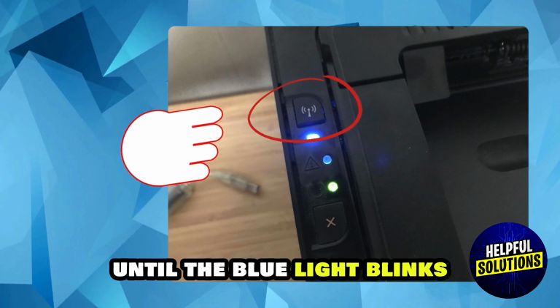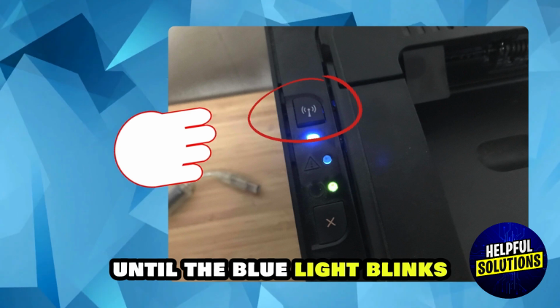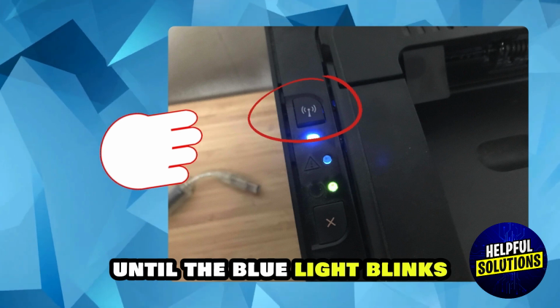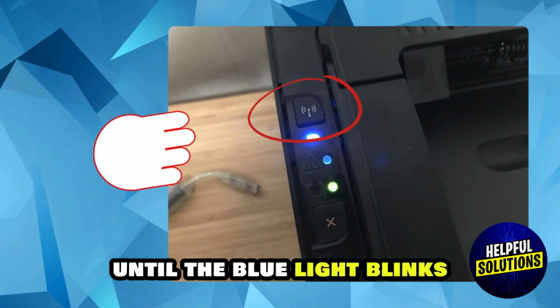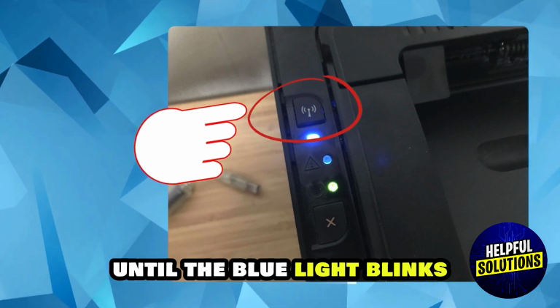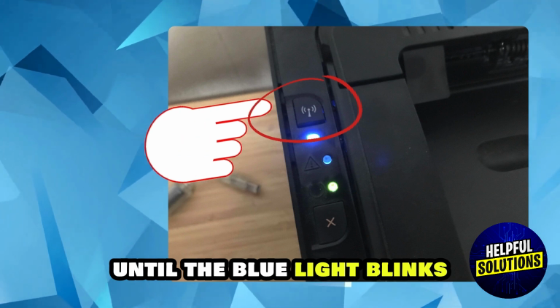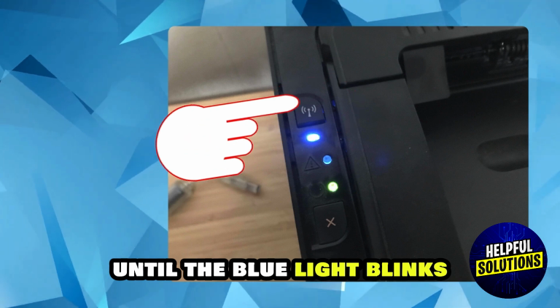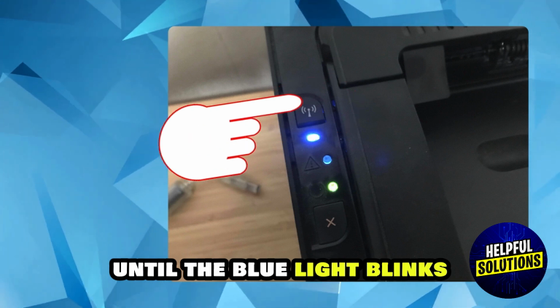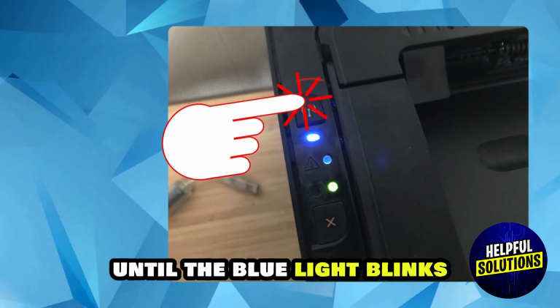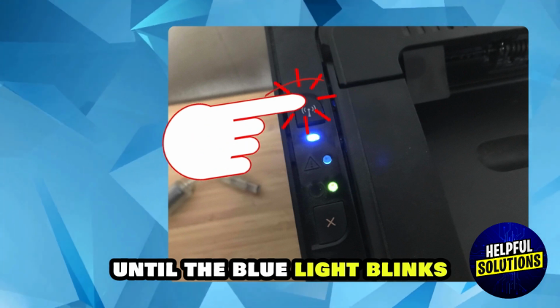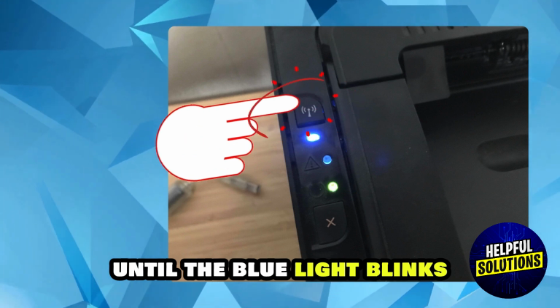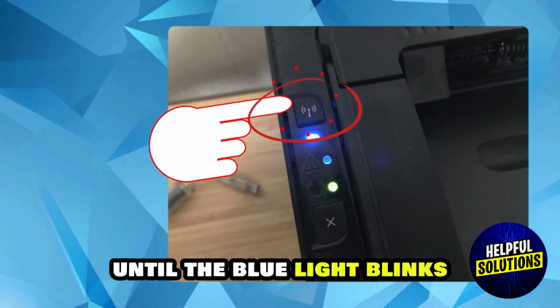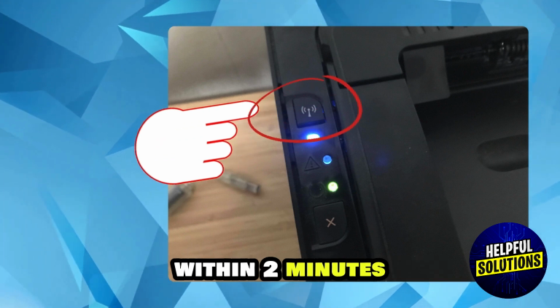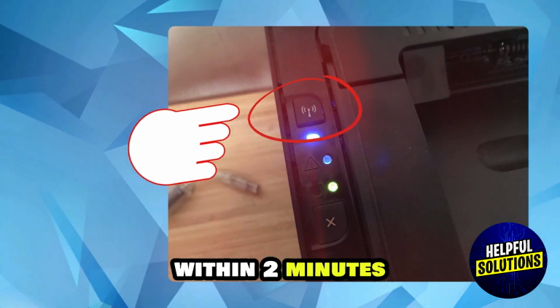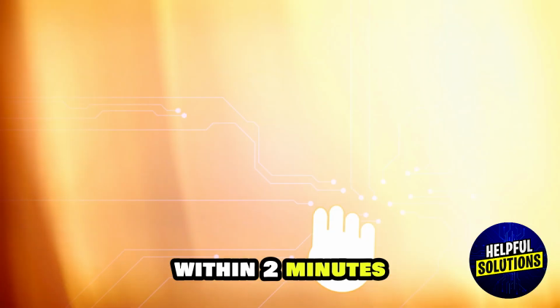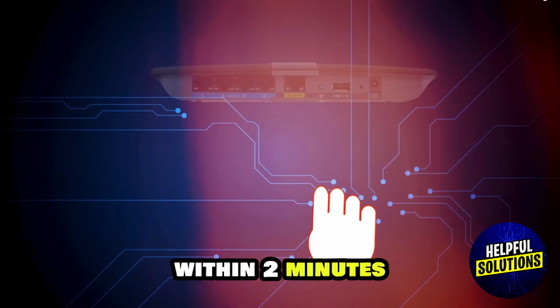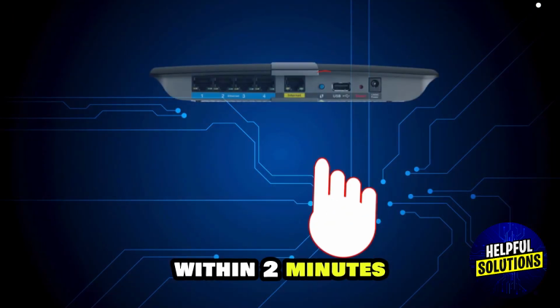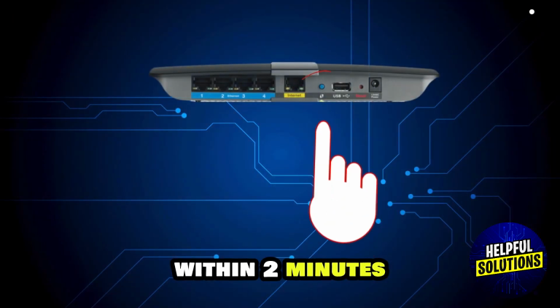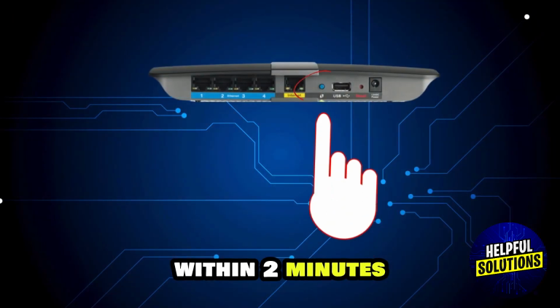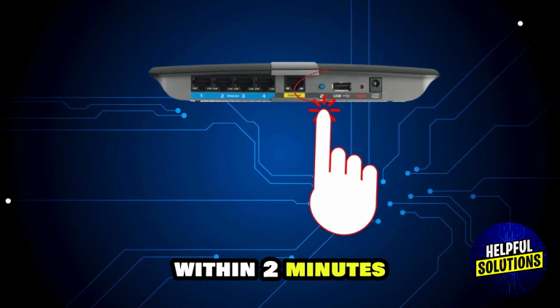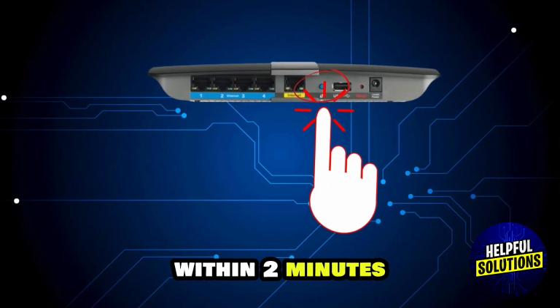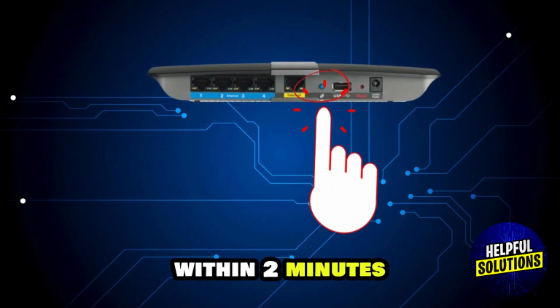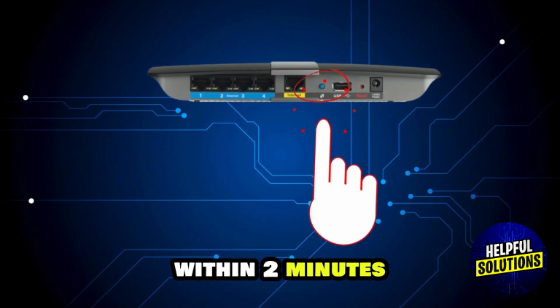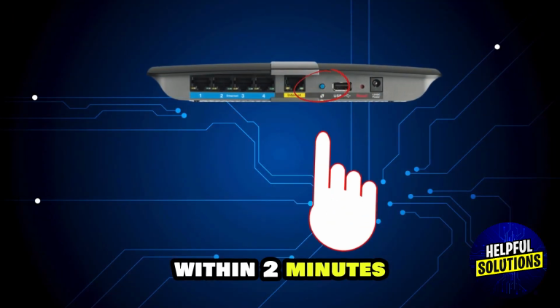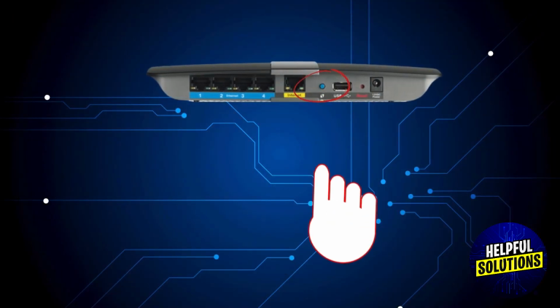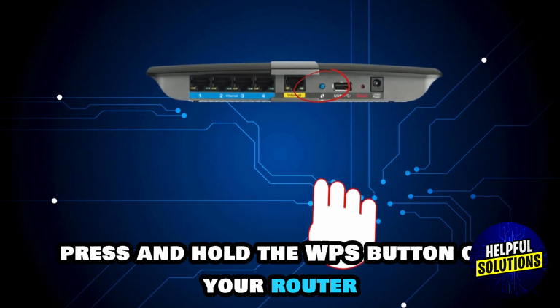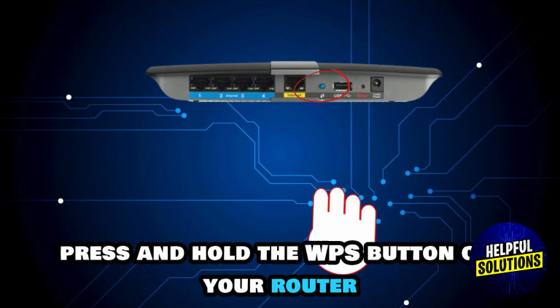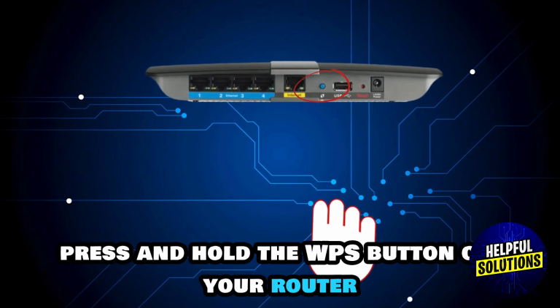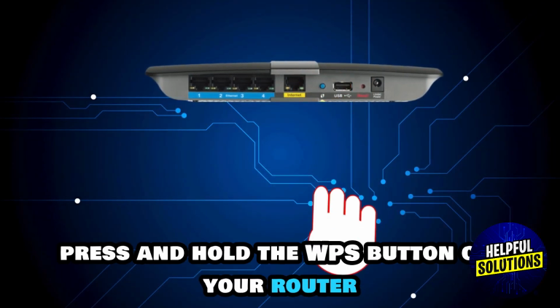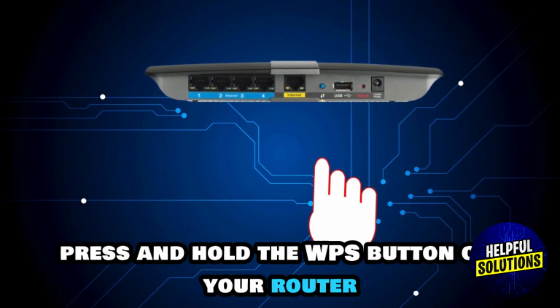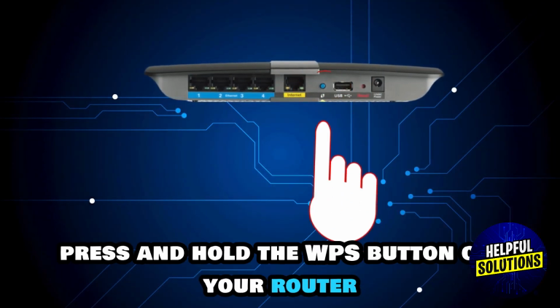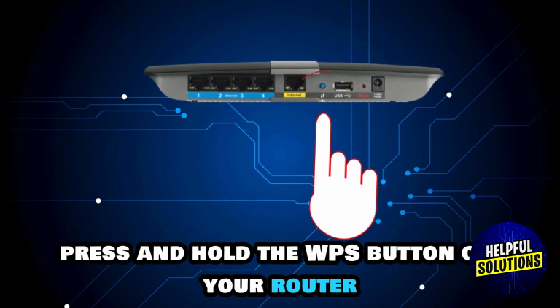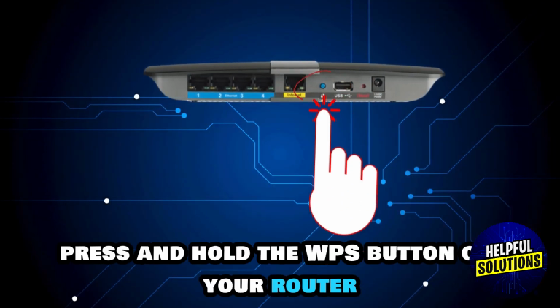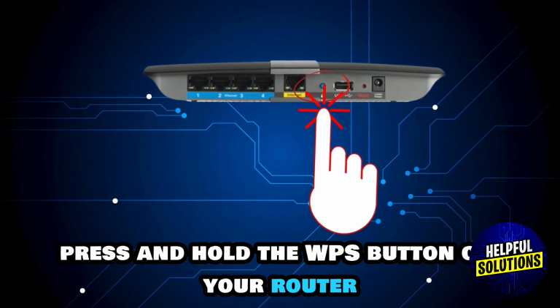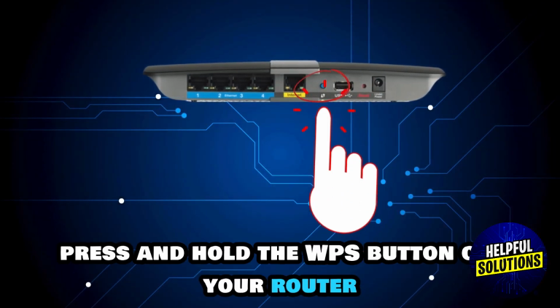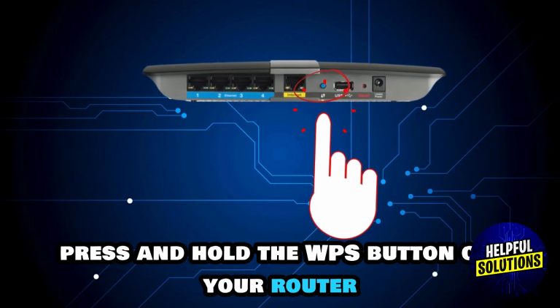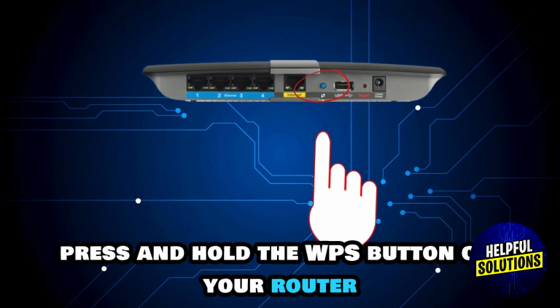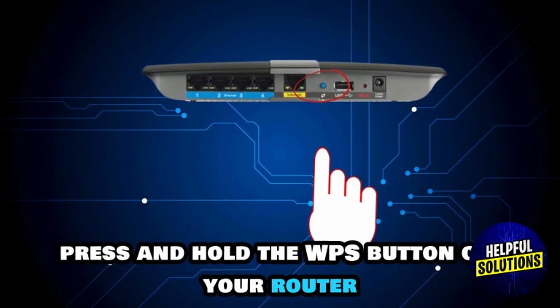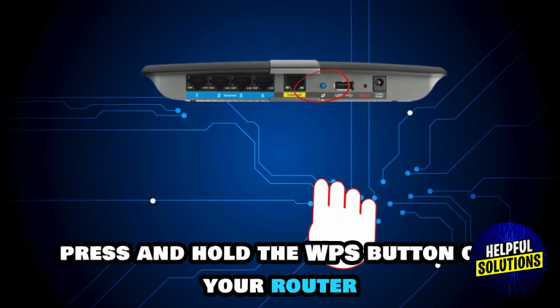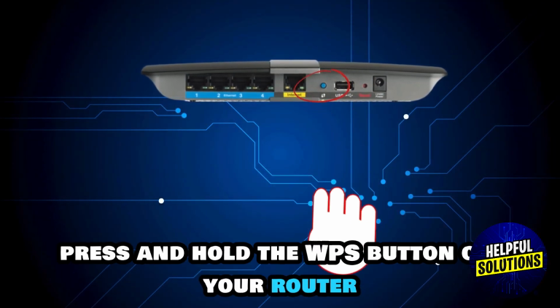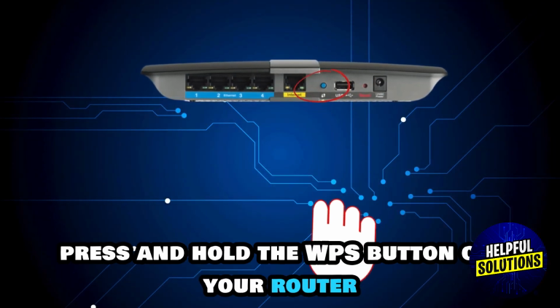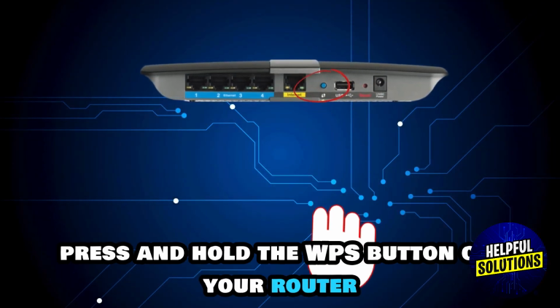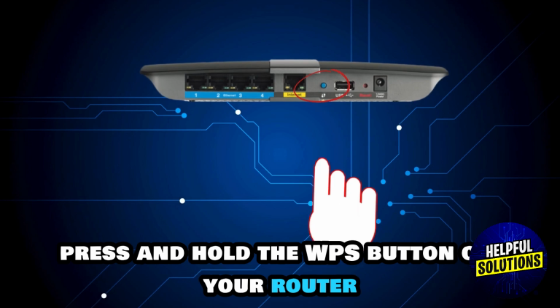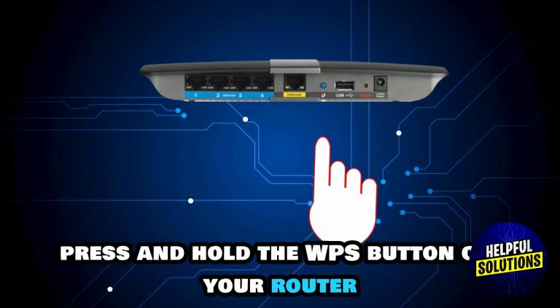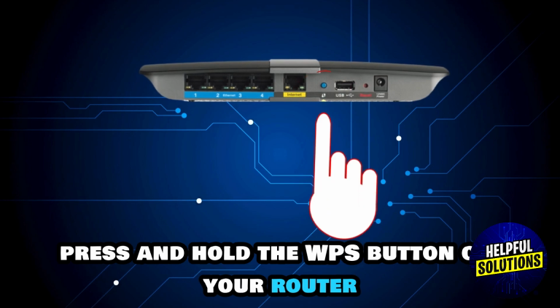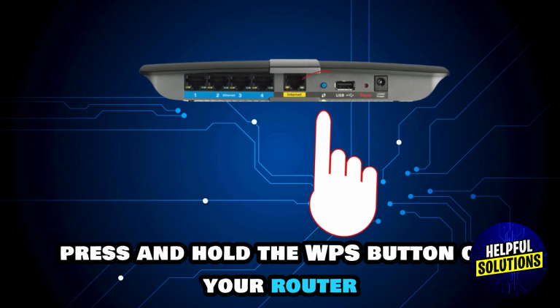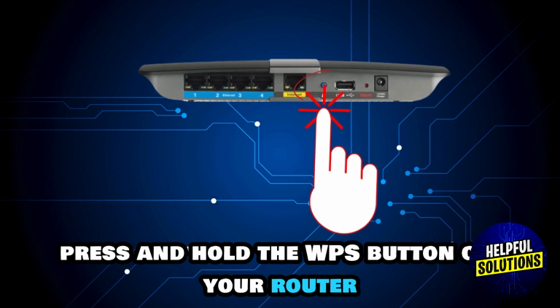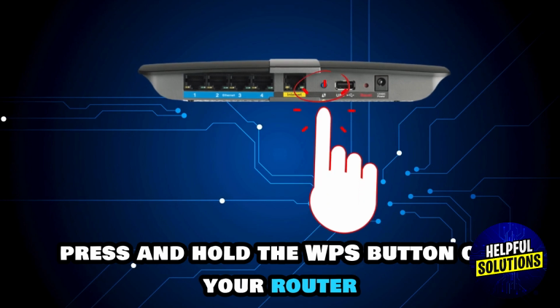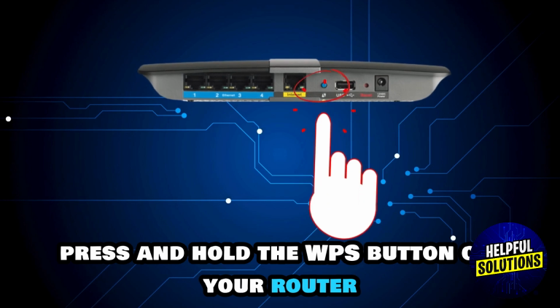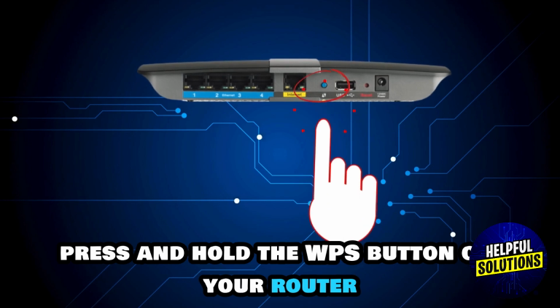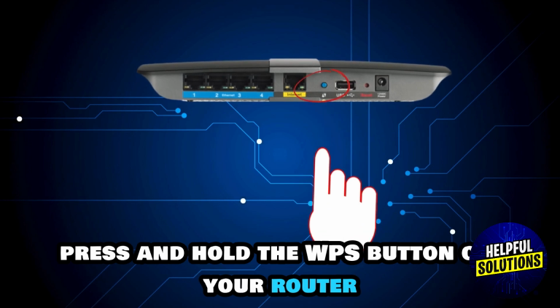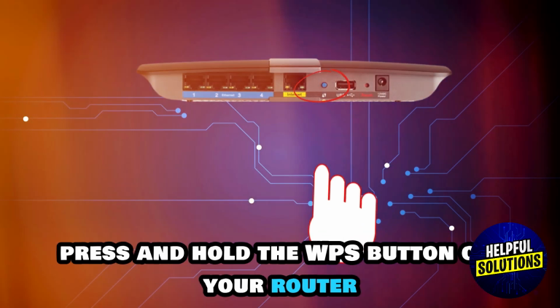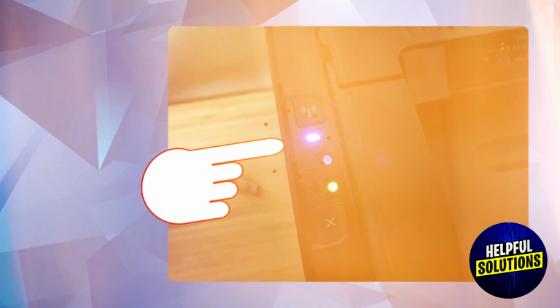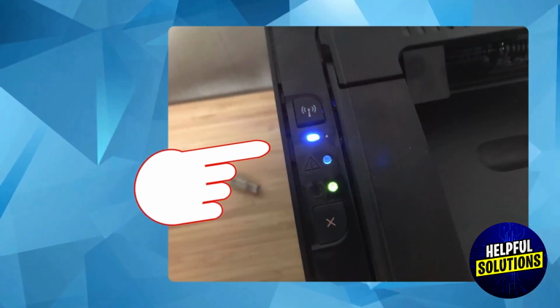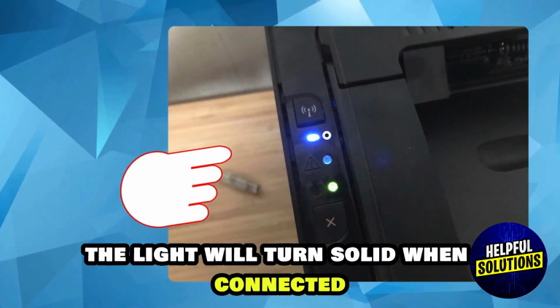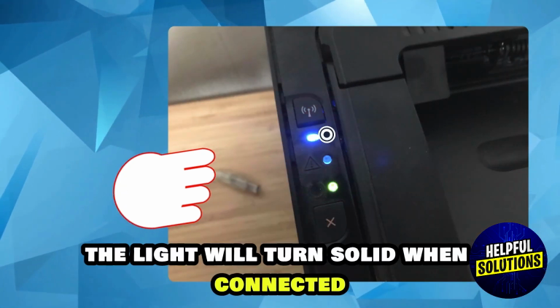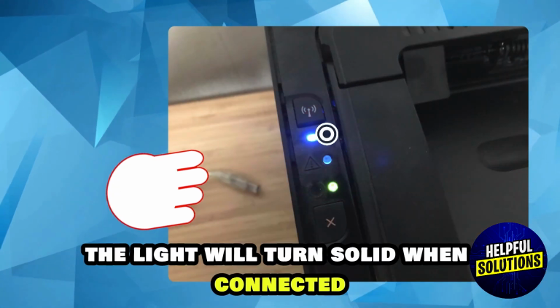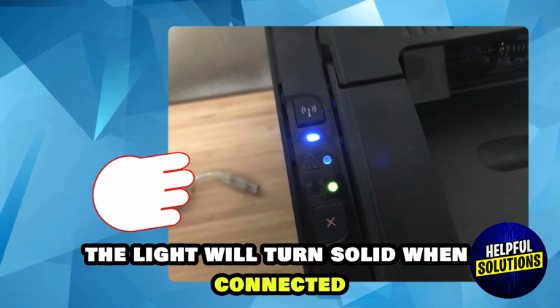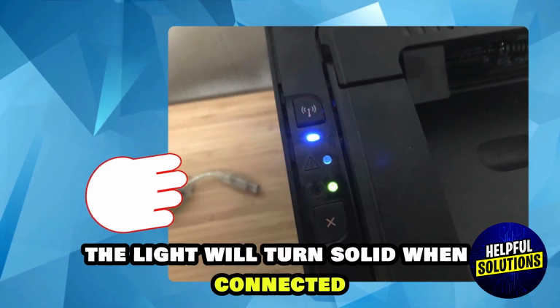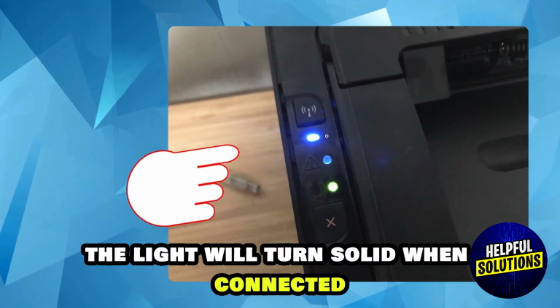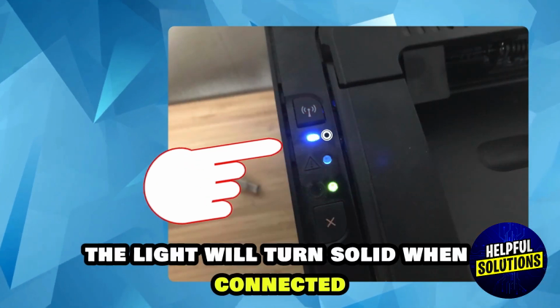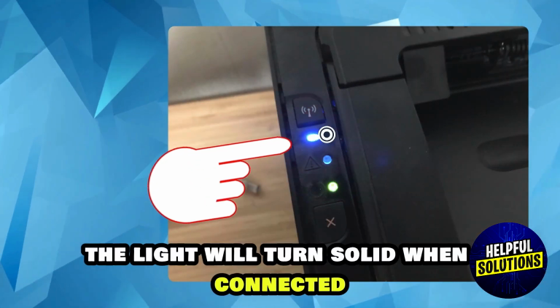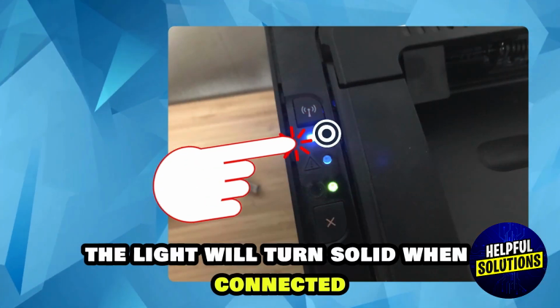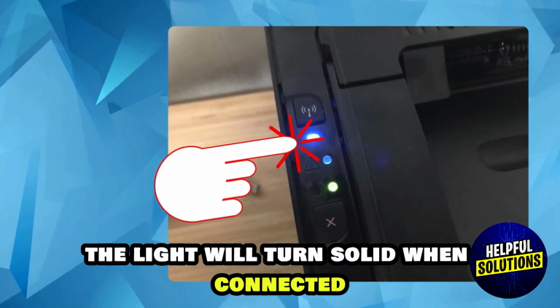Within 2 minutes, press and hold the WPS button on your router. The light will turn solid when connected.